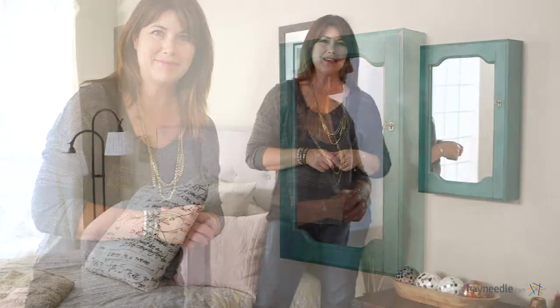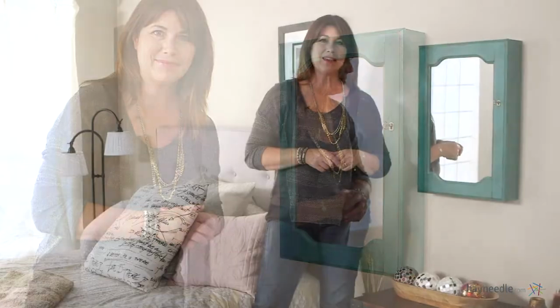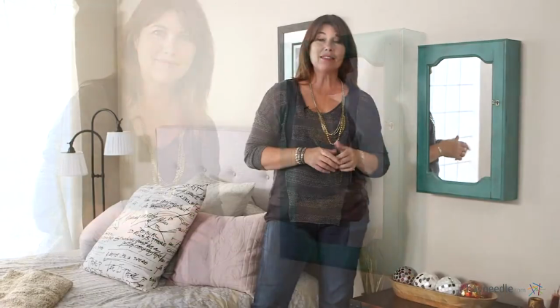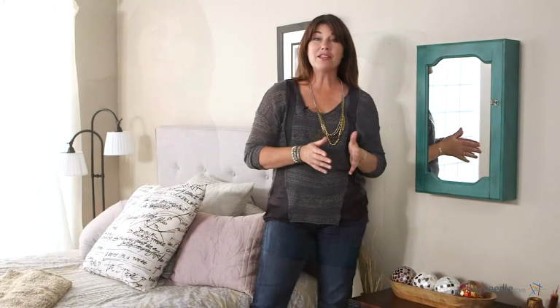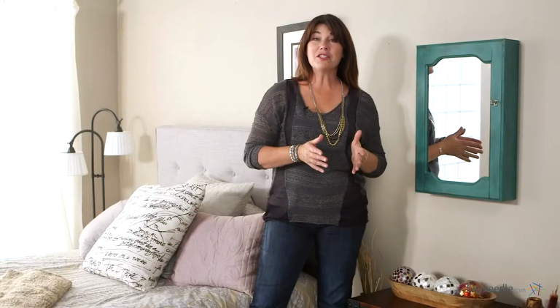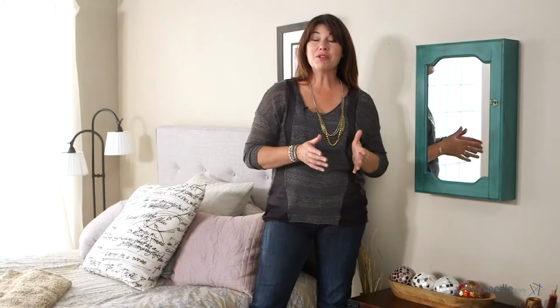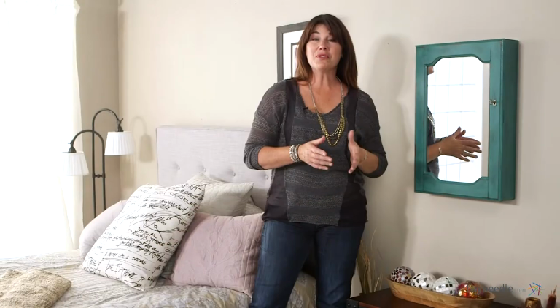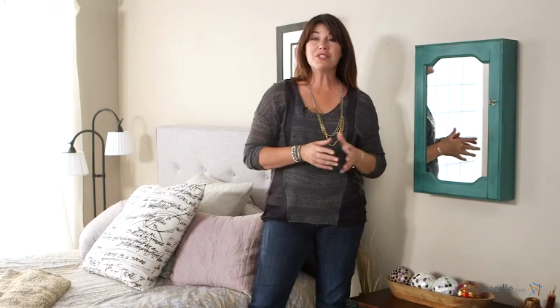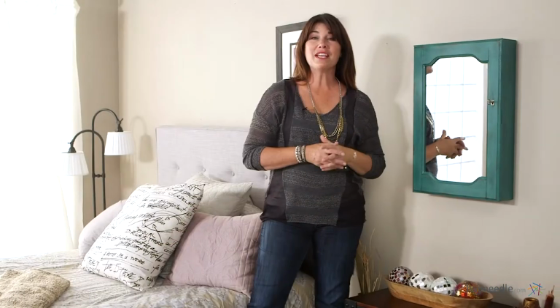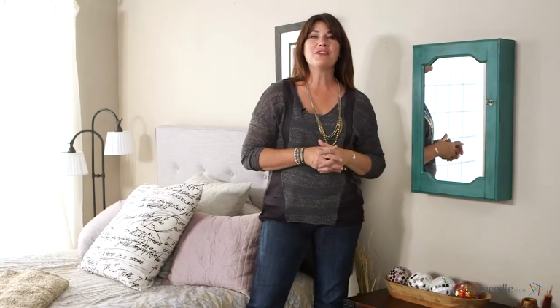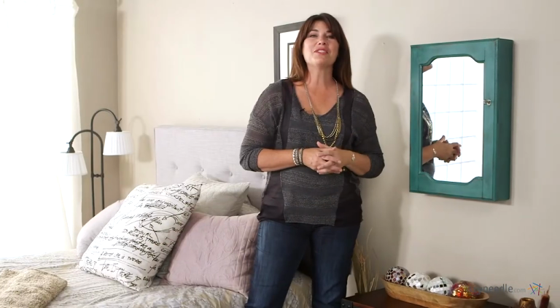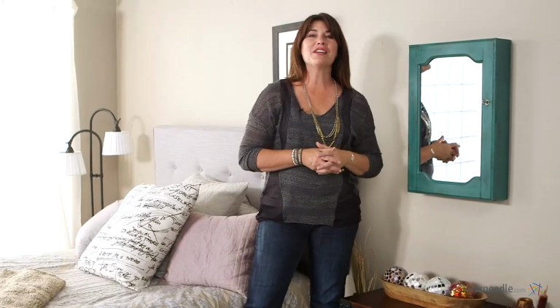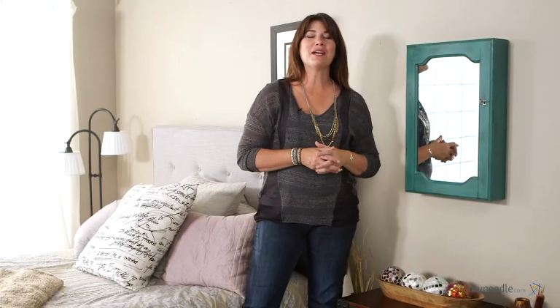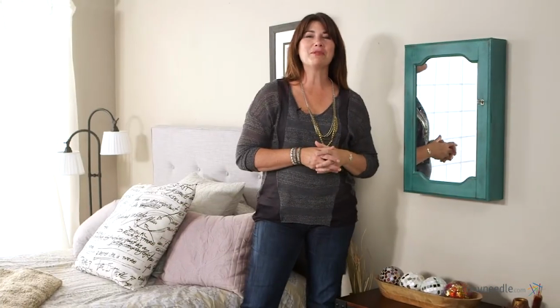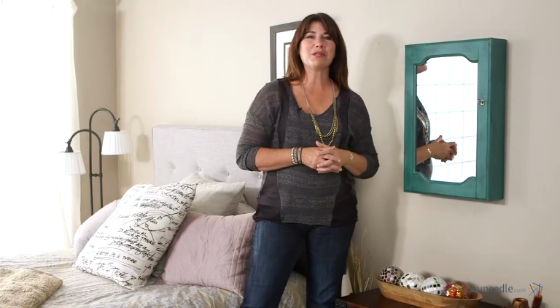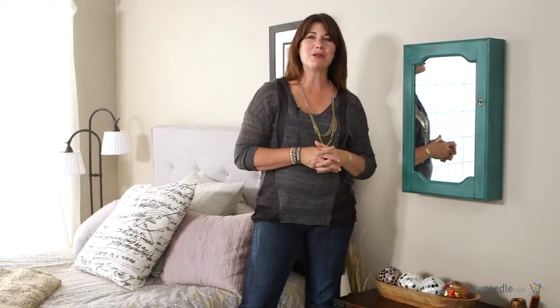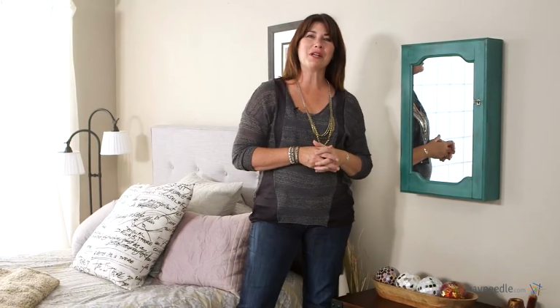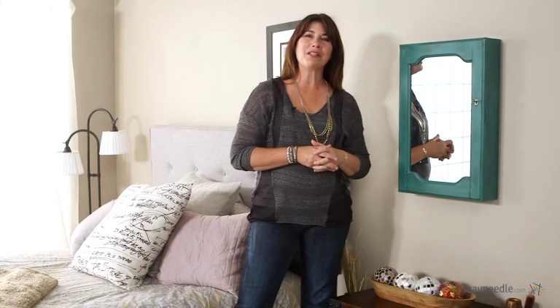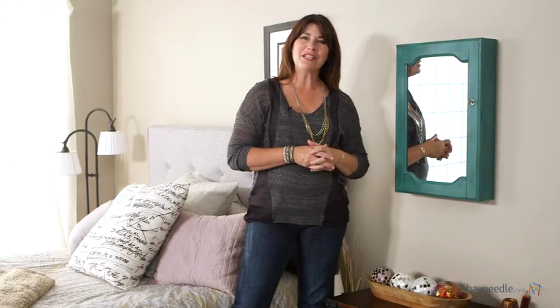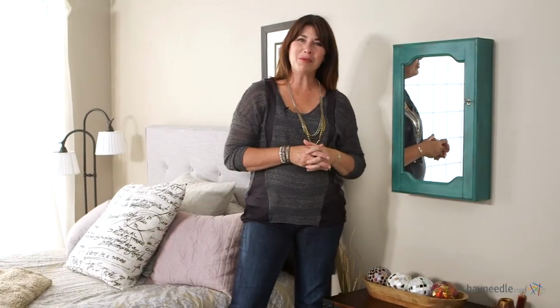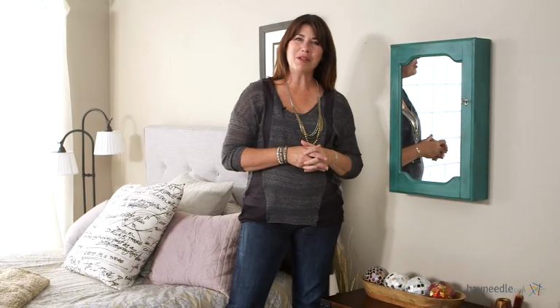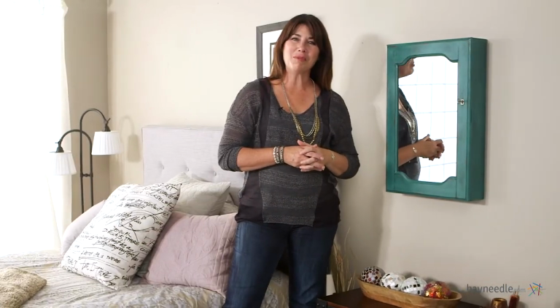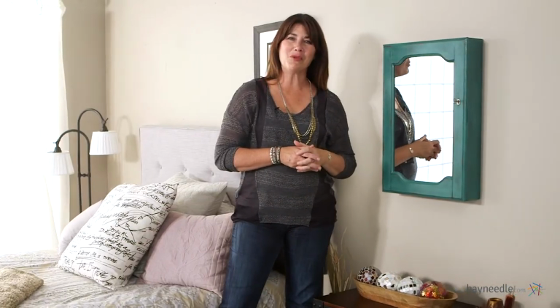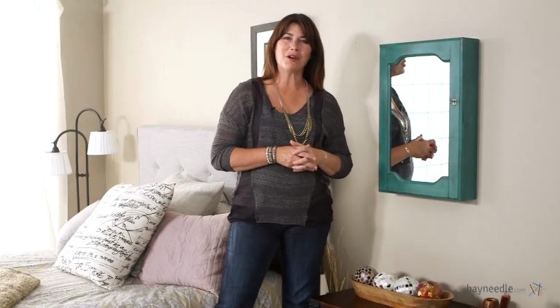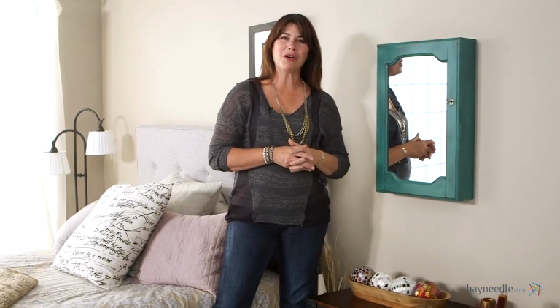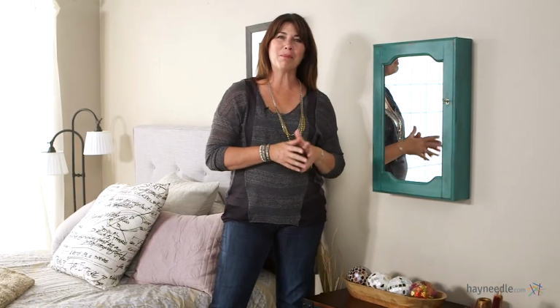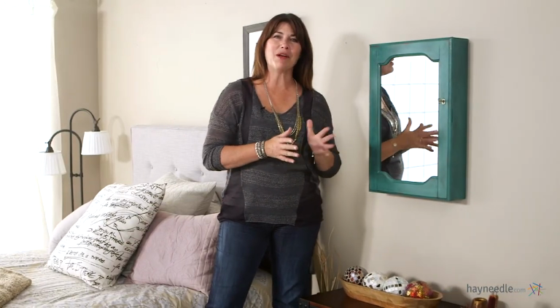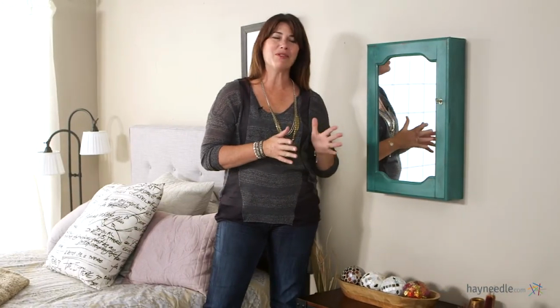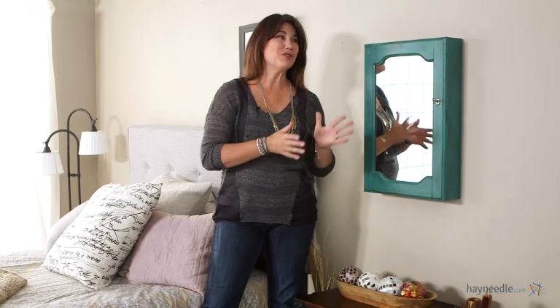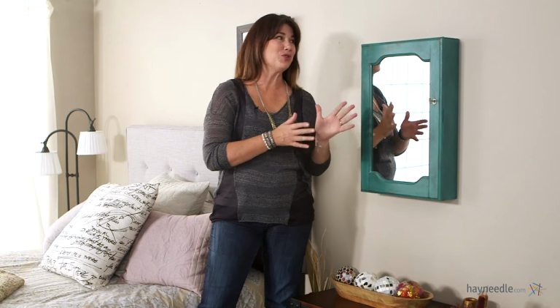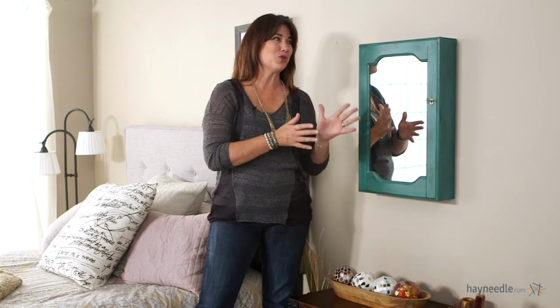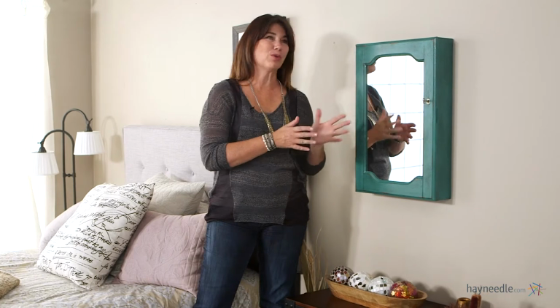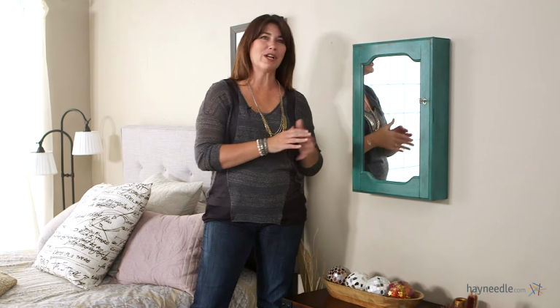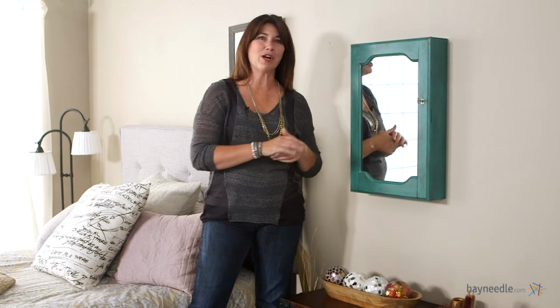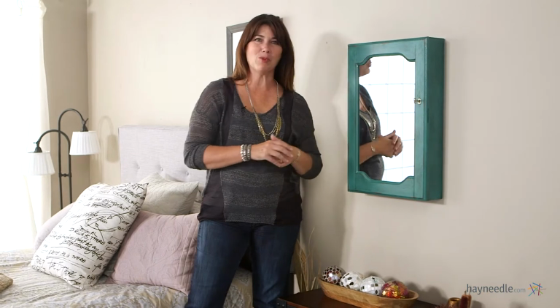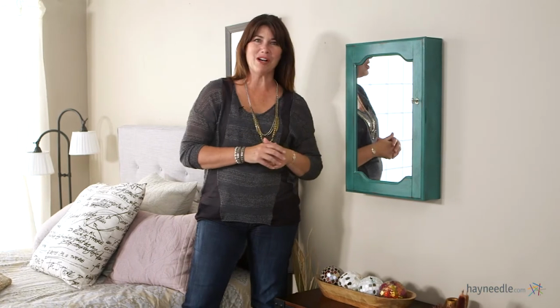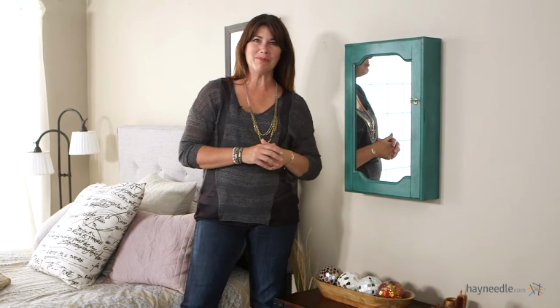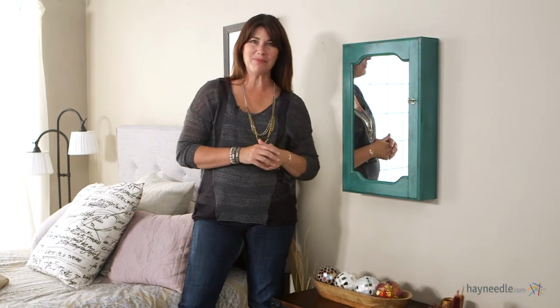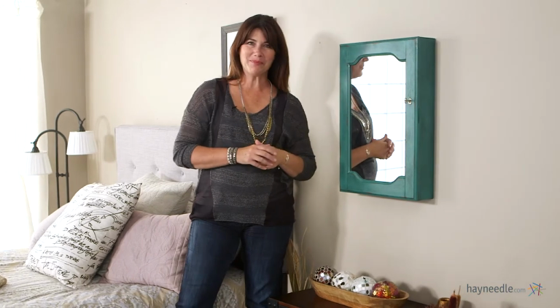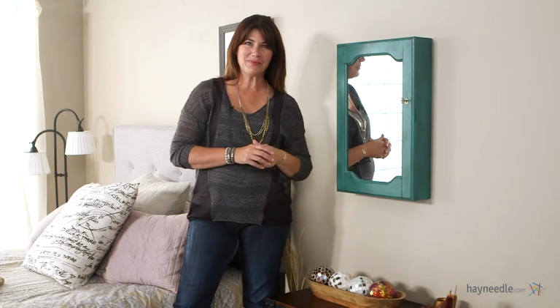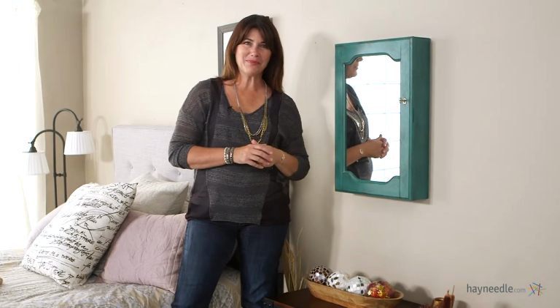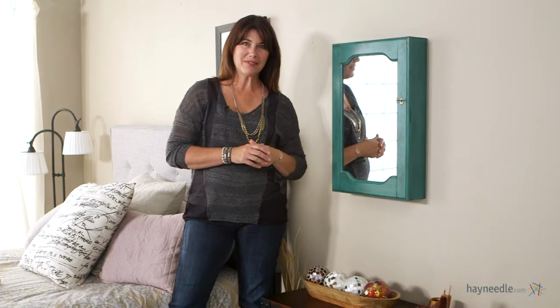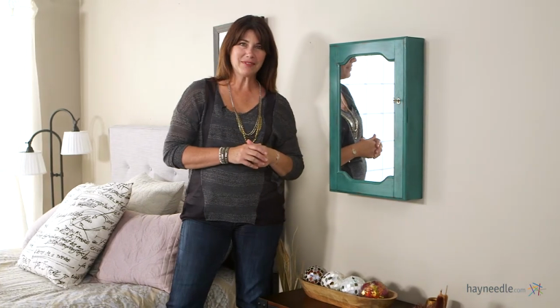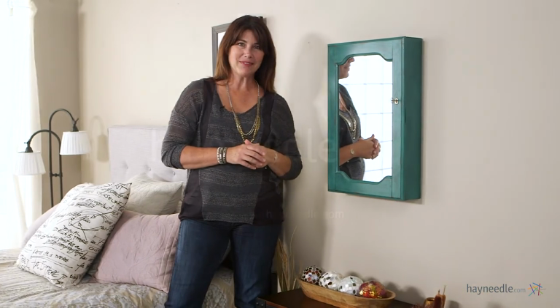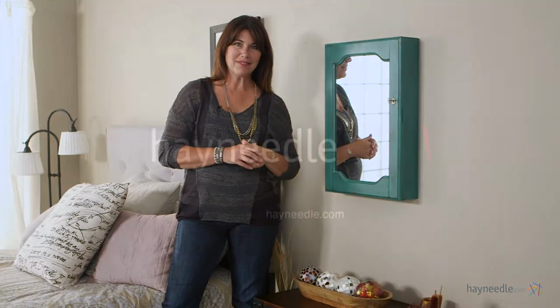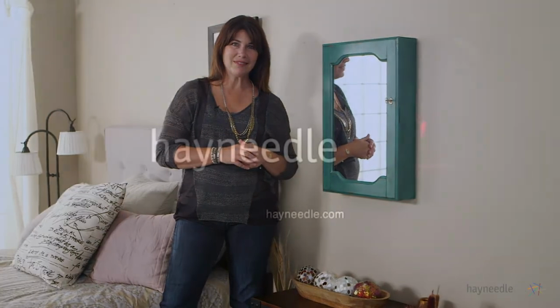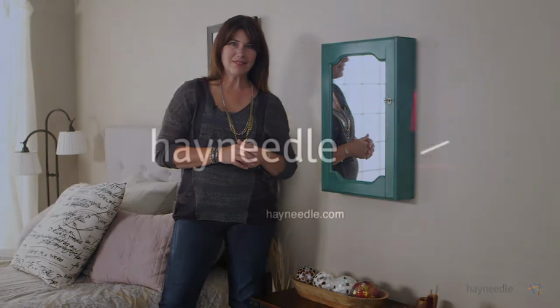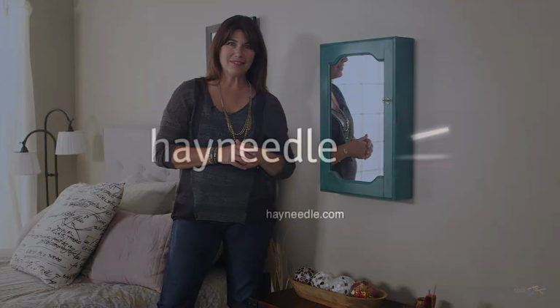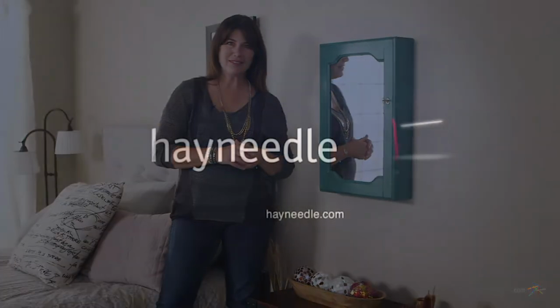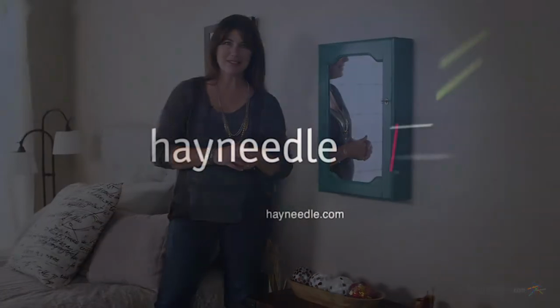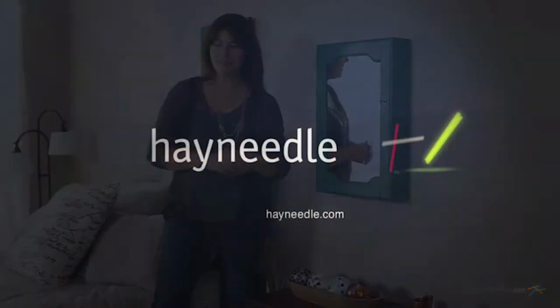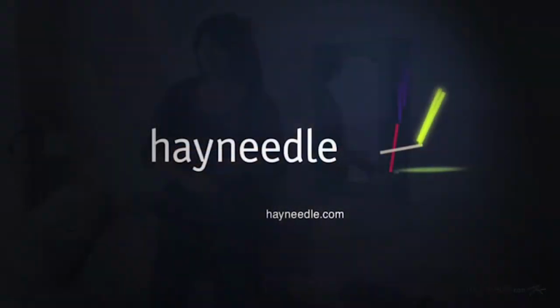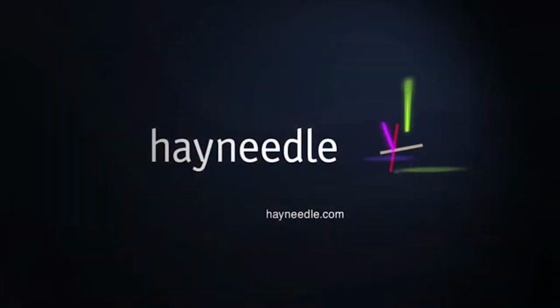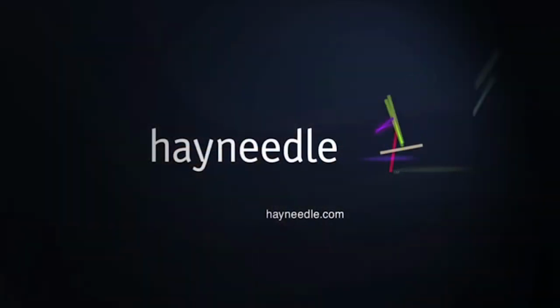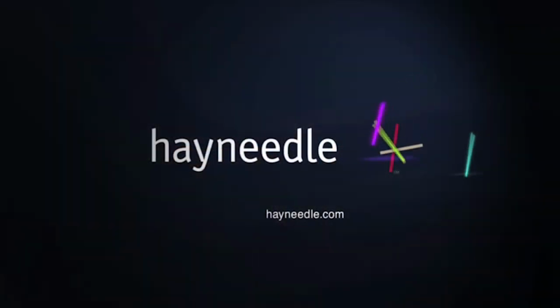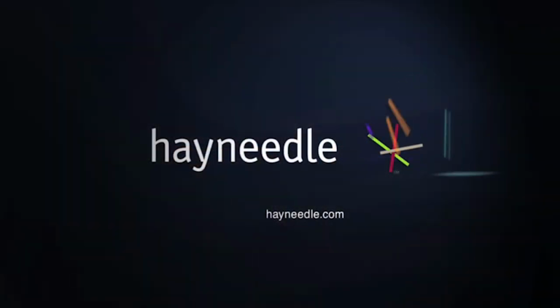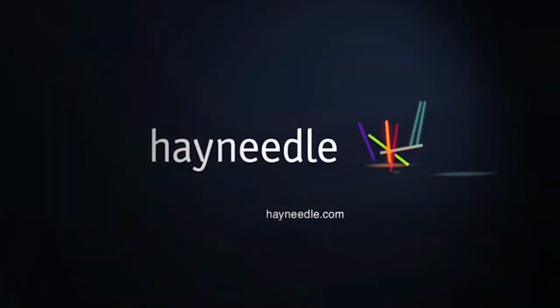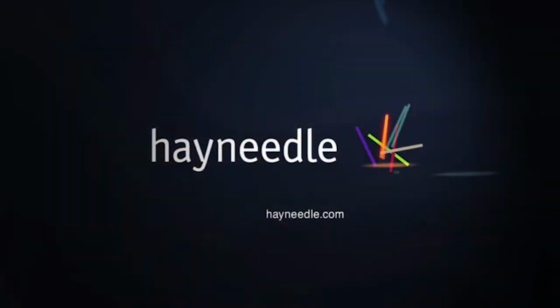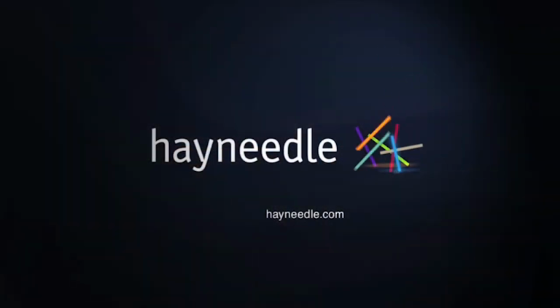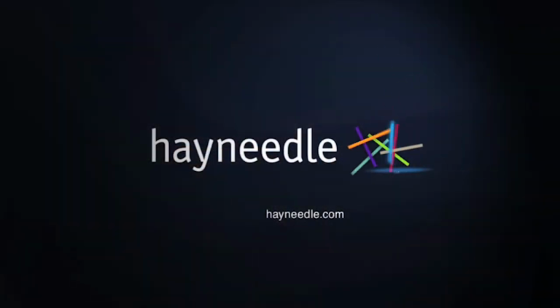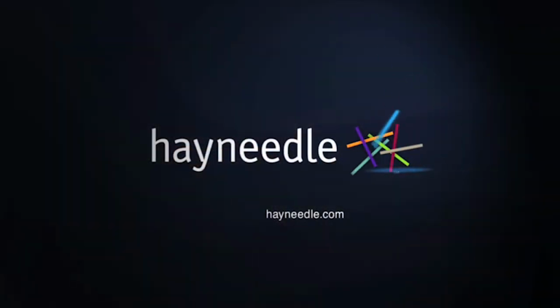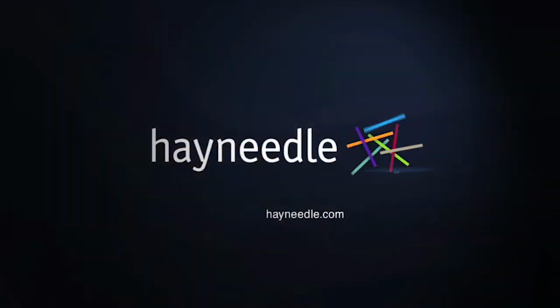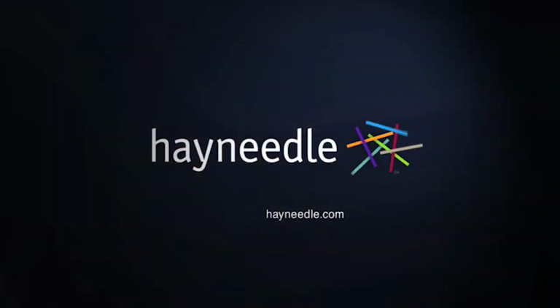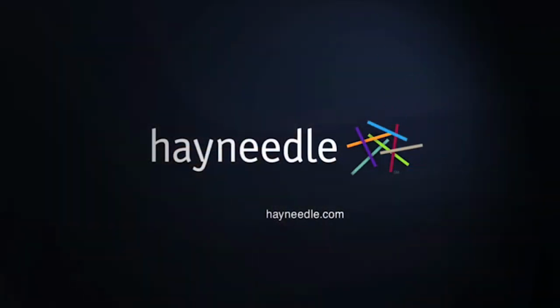Thanks so much for taking the time to learn a little bit more about this jewelry armoire.